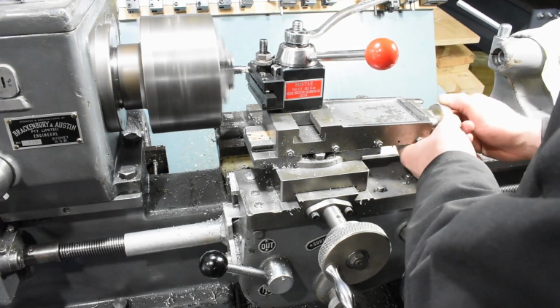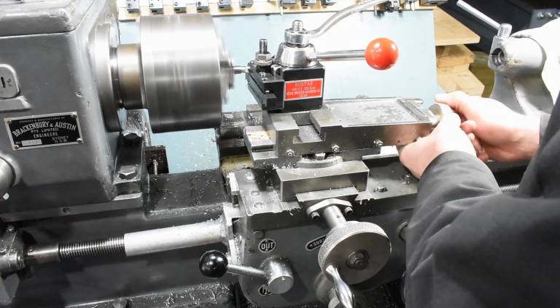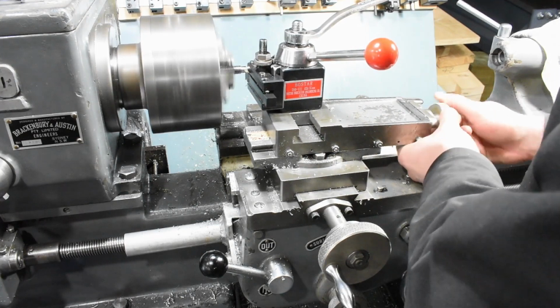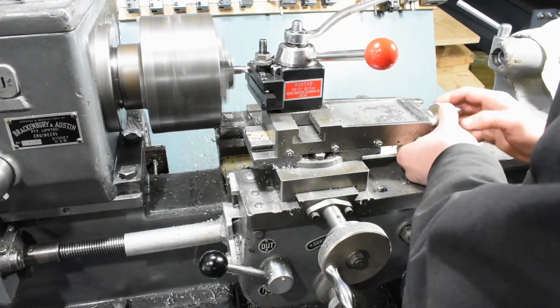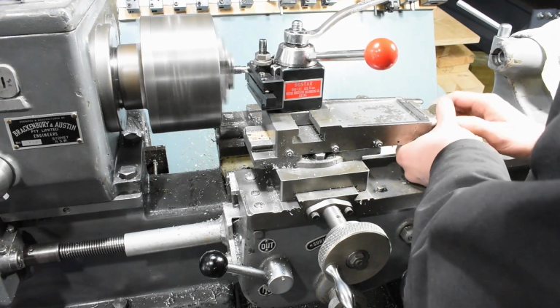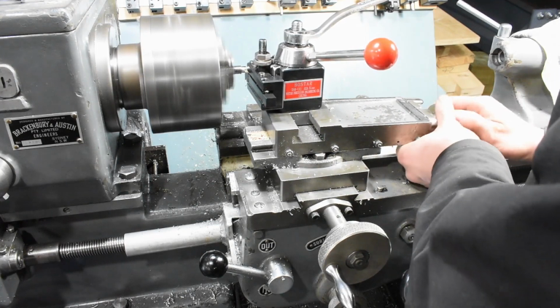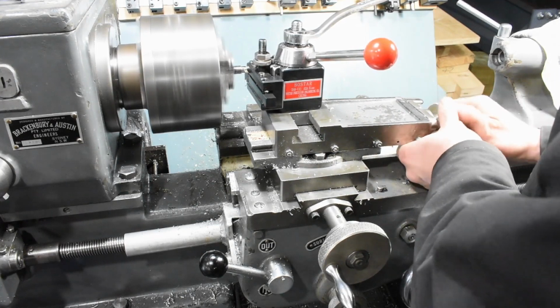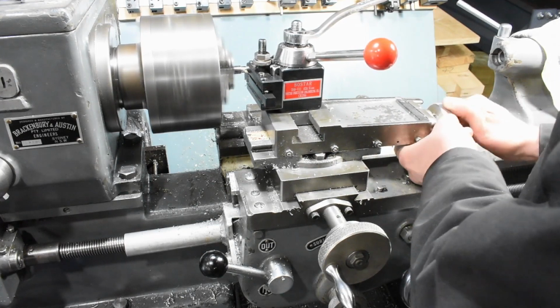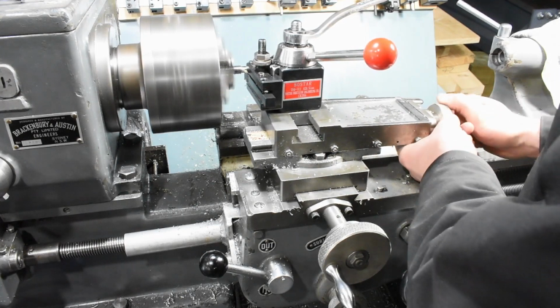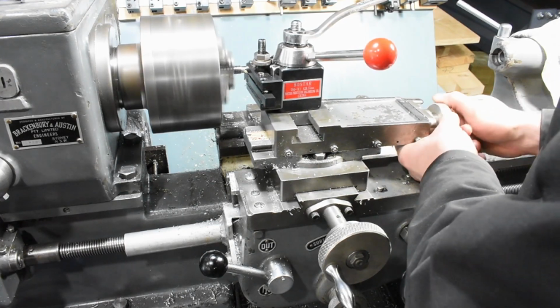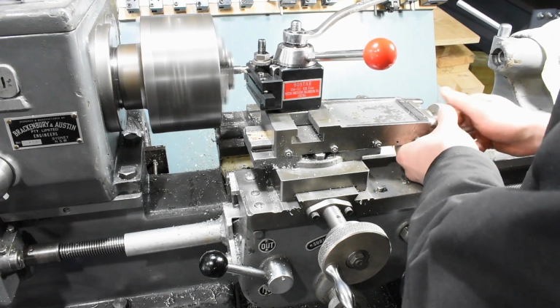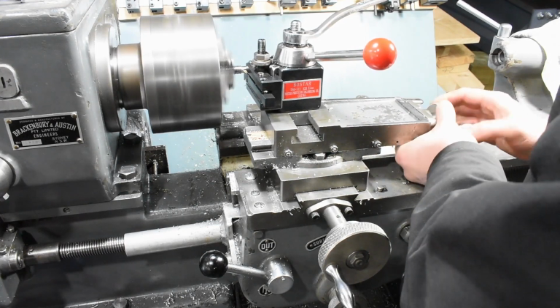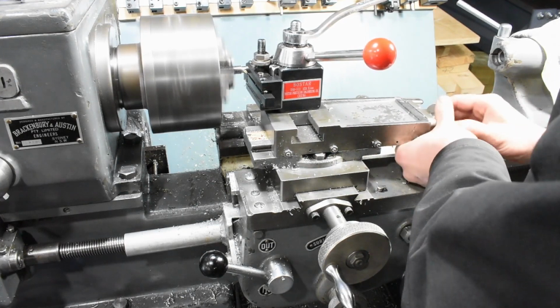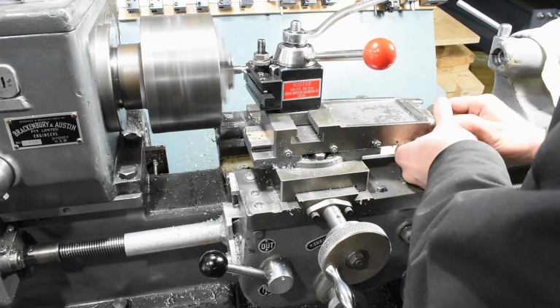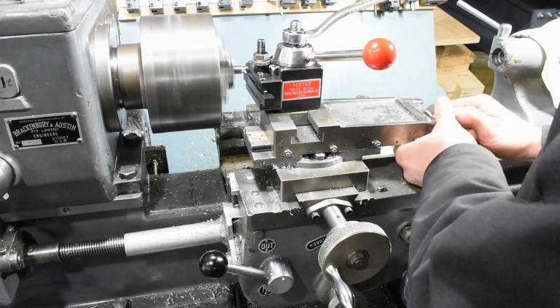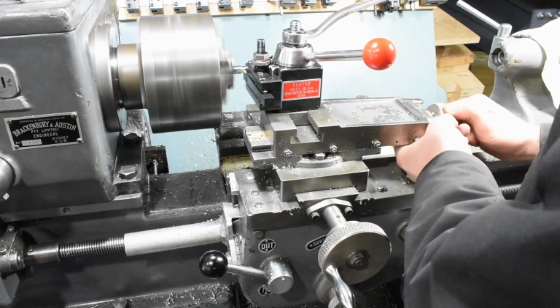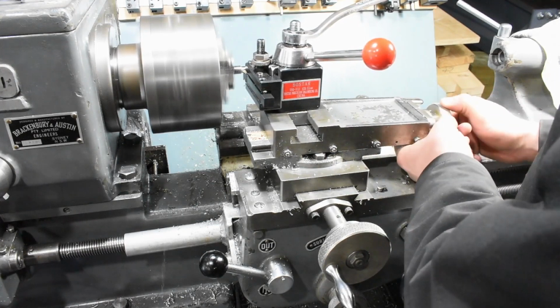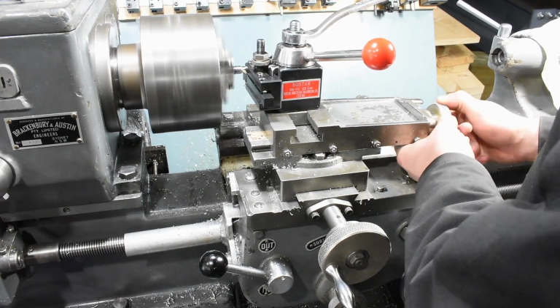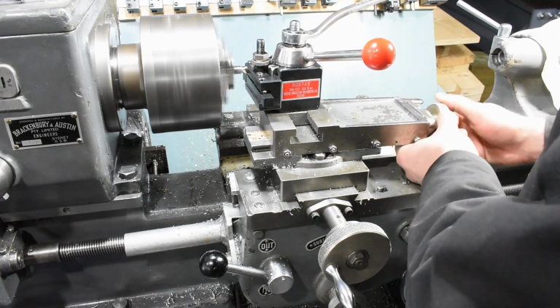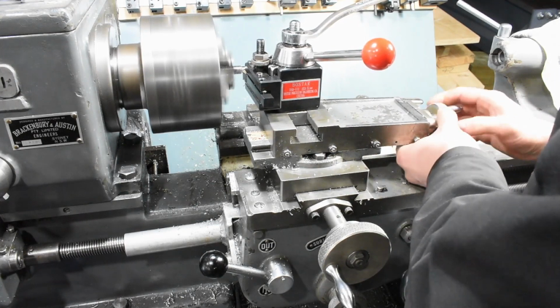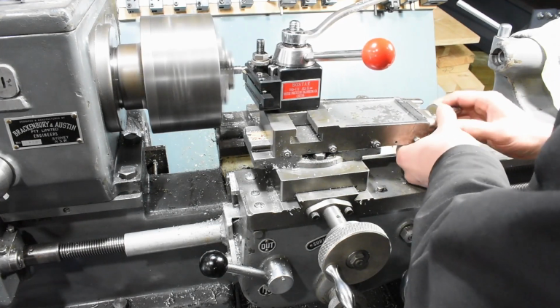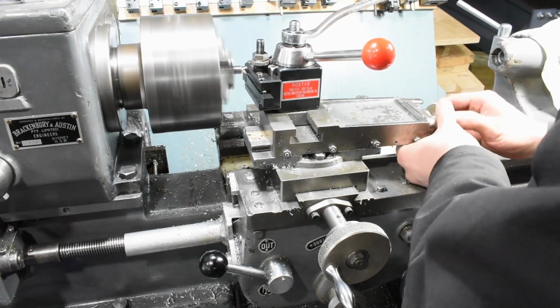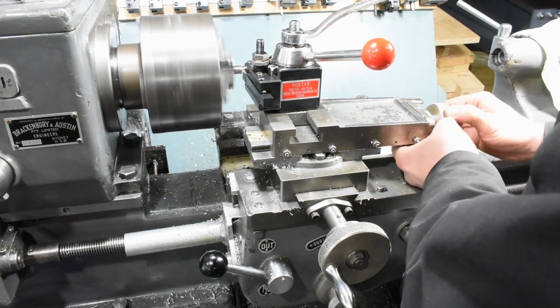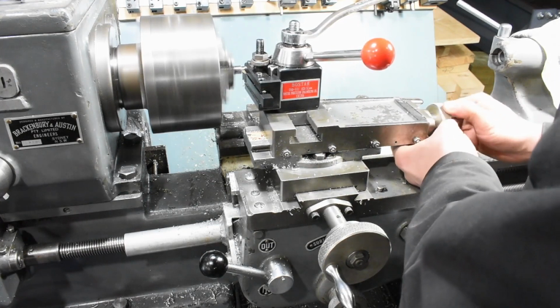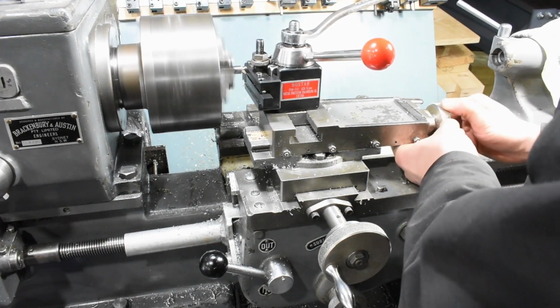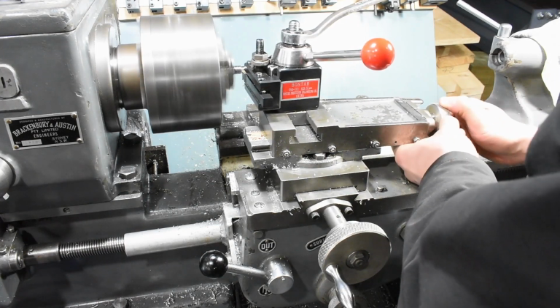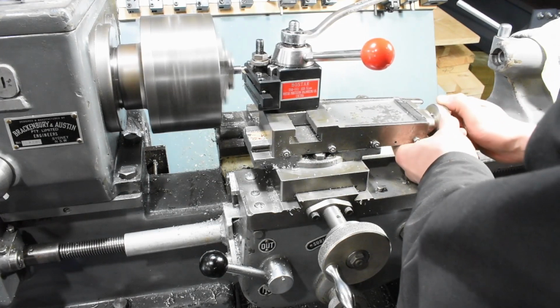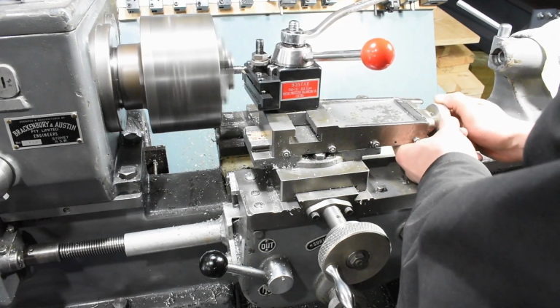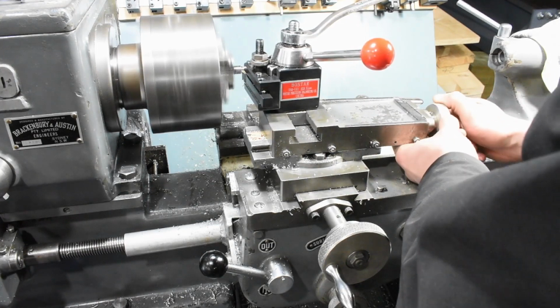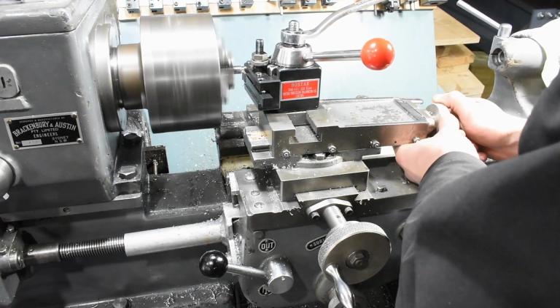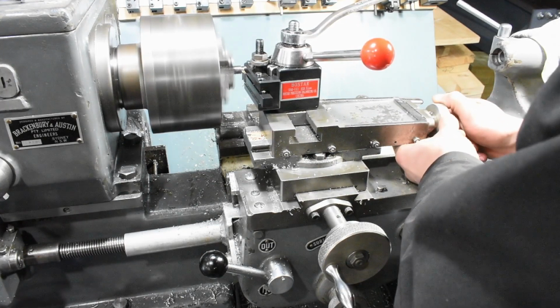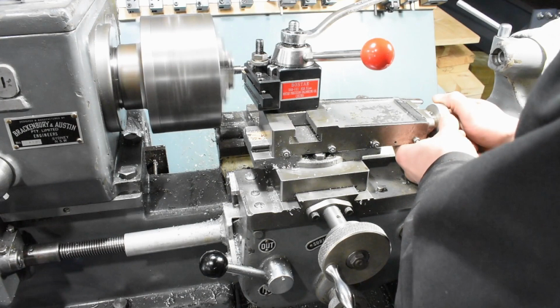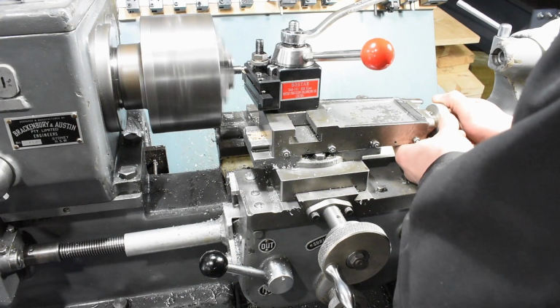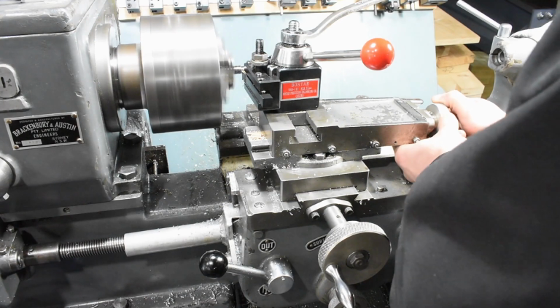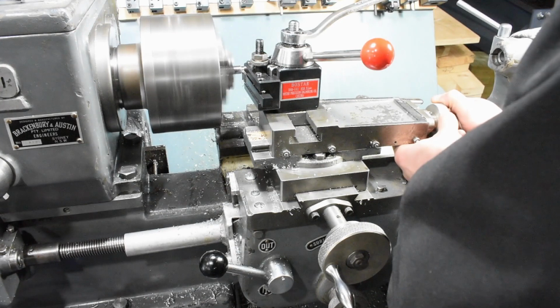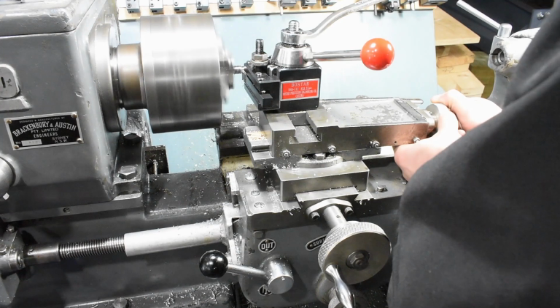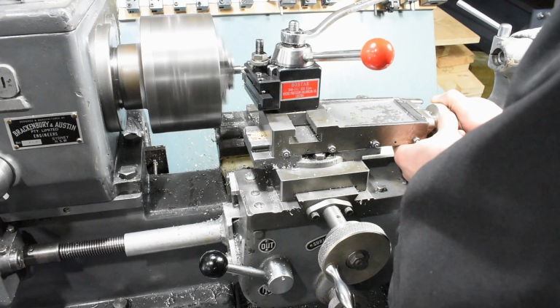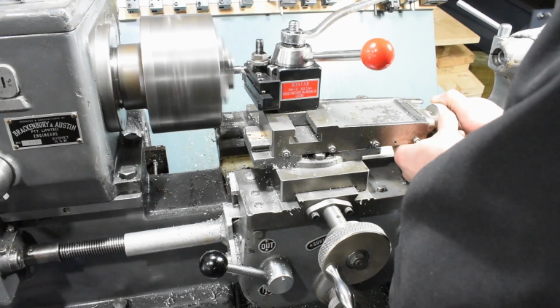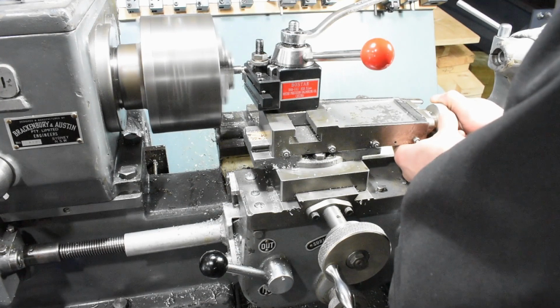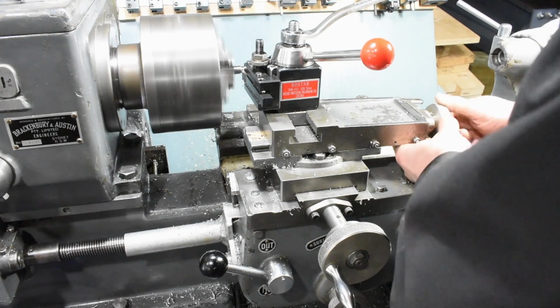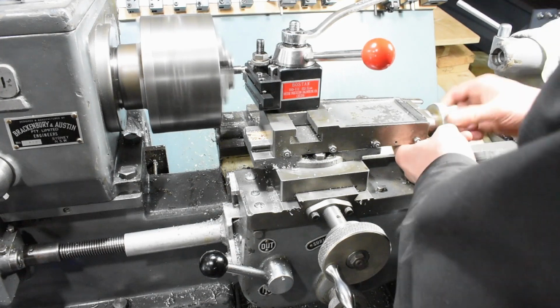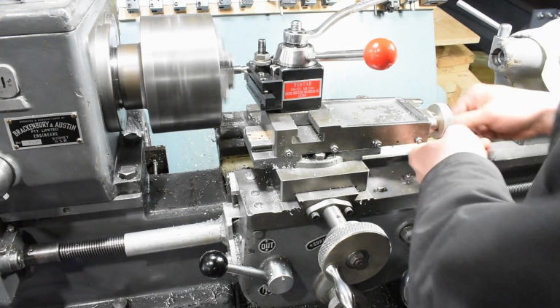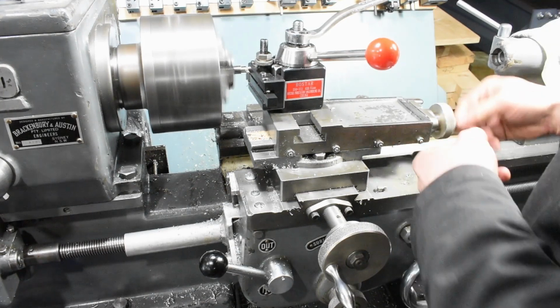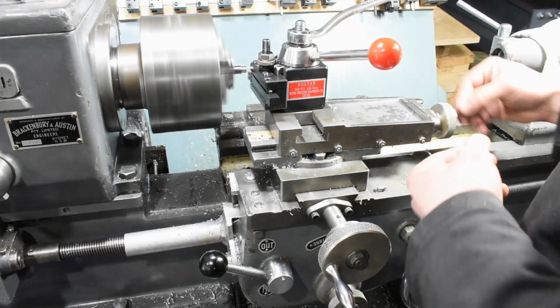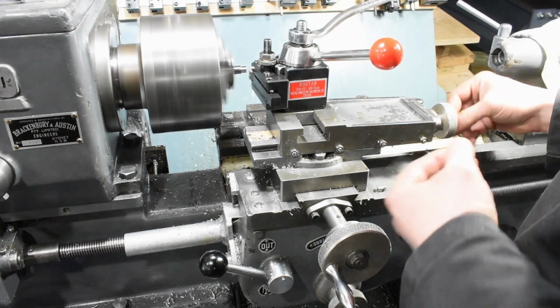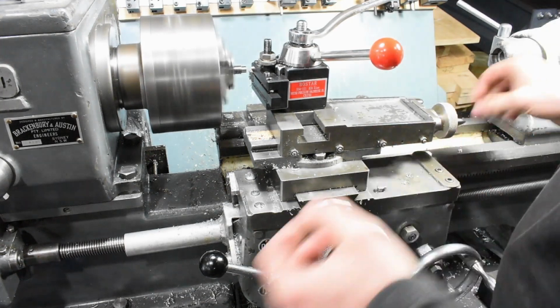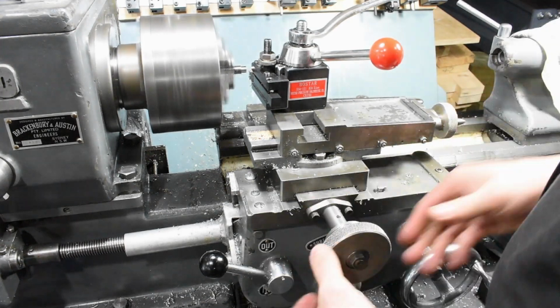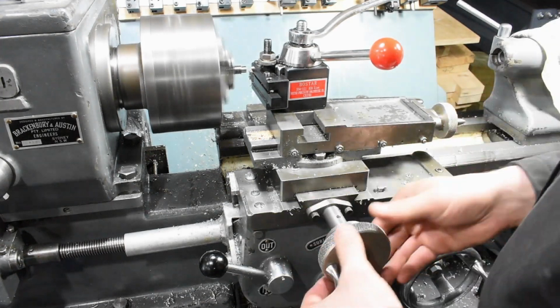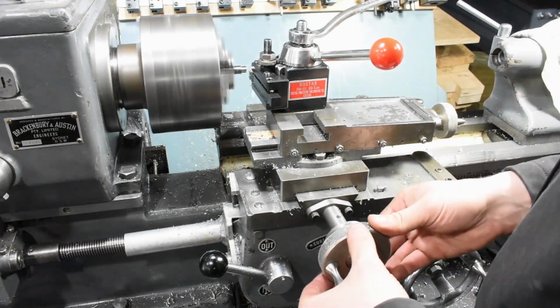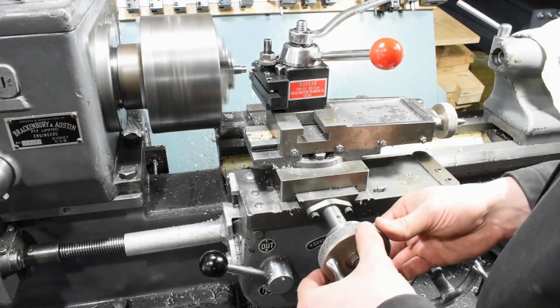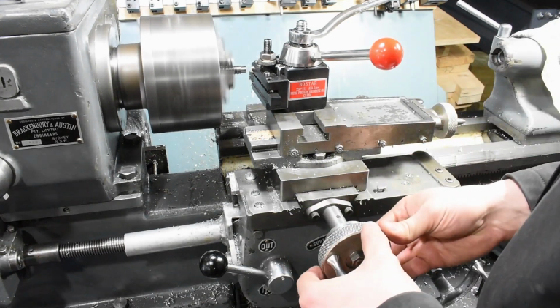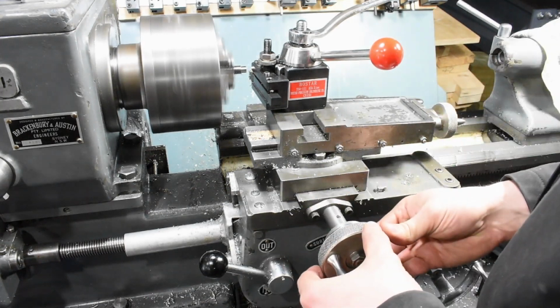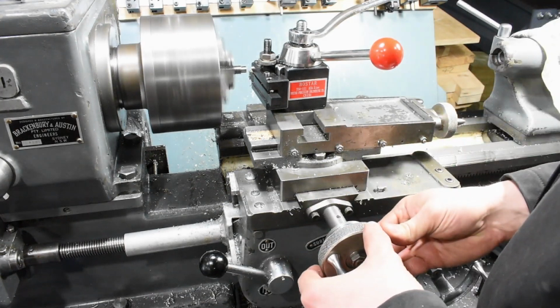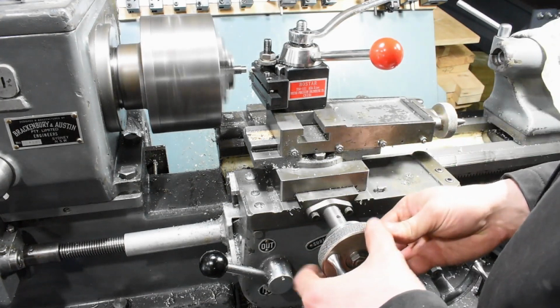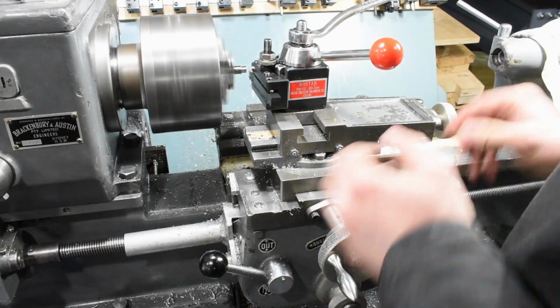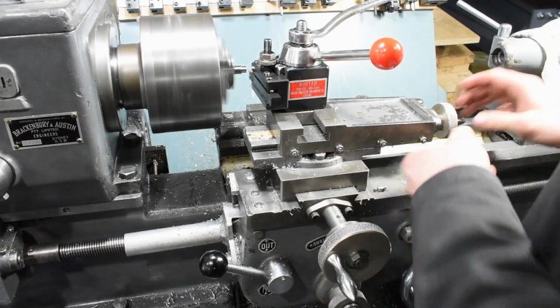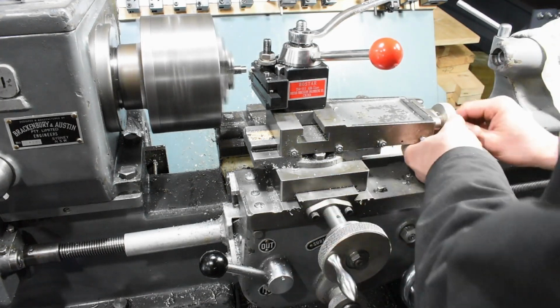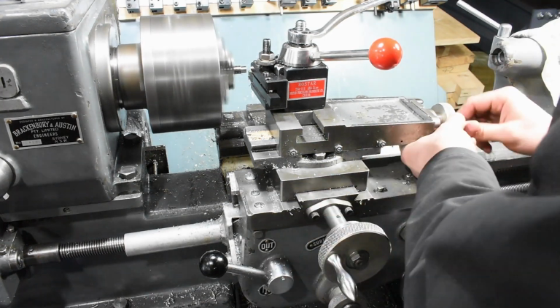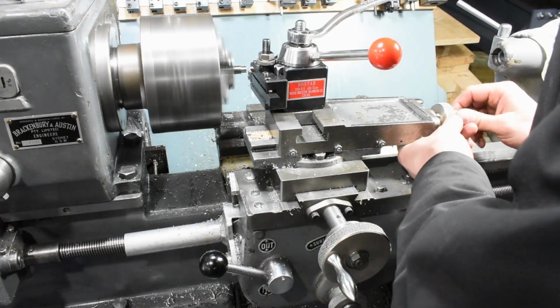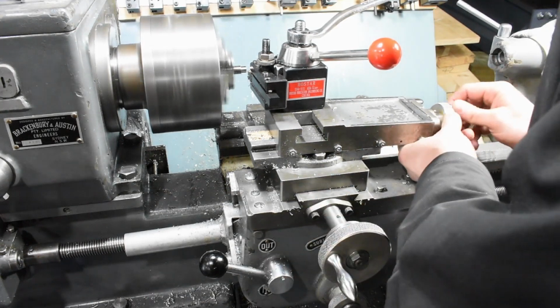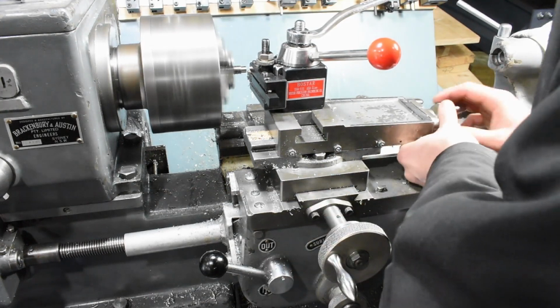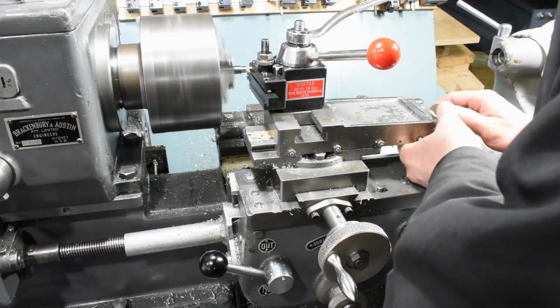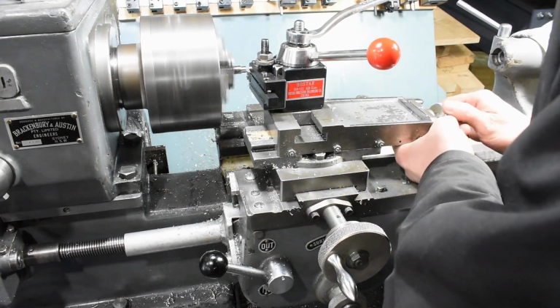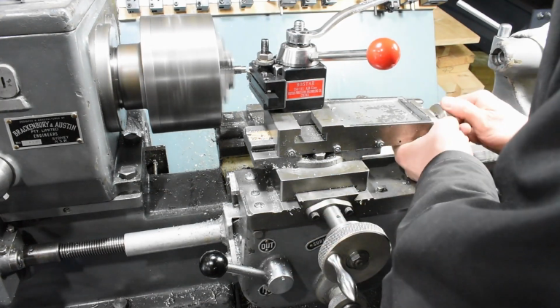On the other end there's a small shoulder — just a single shoulder — 8mm diameter and 7mm long.